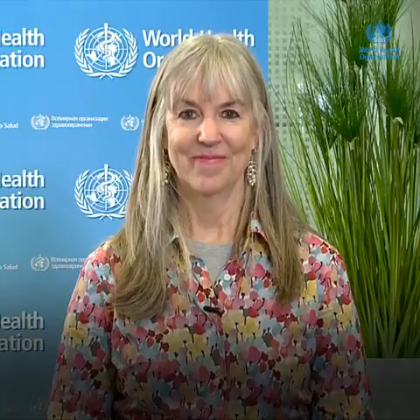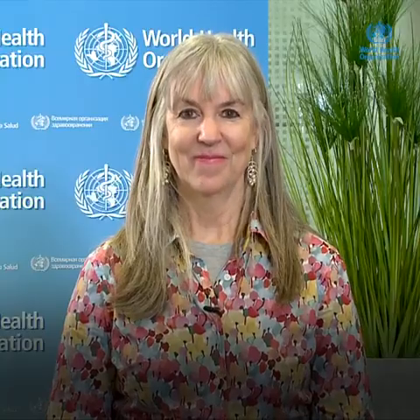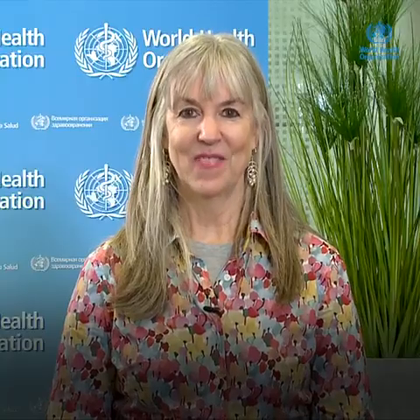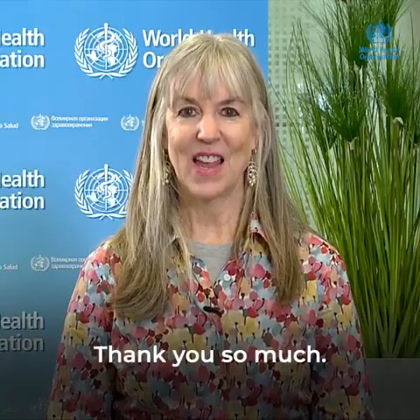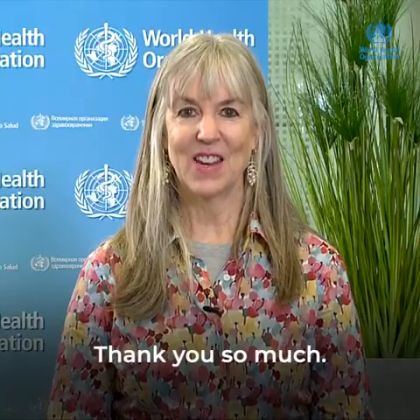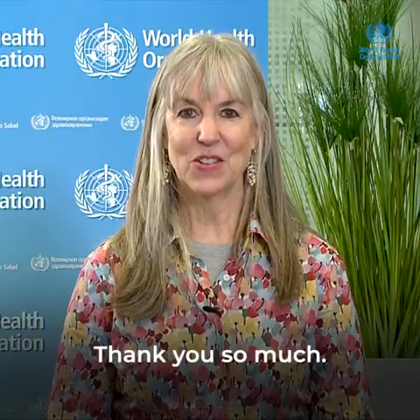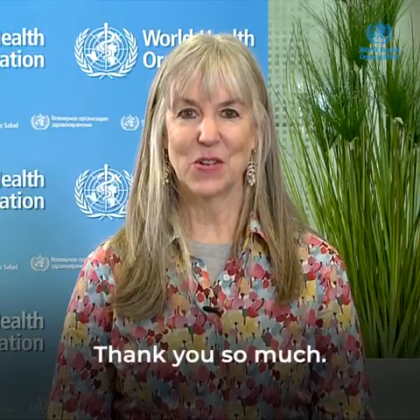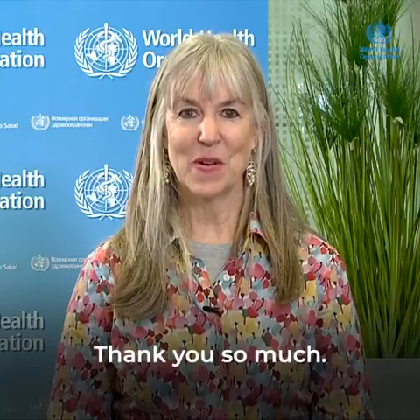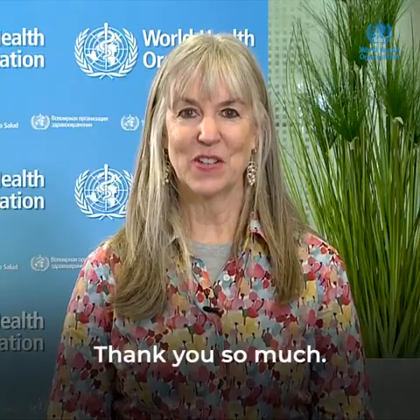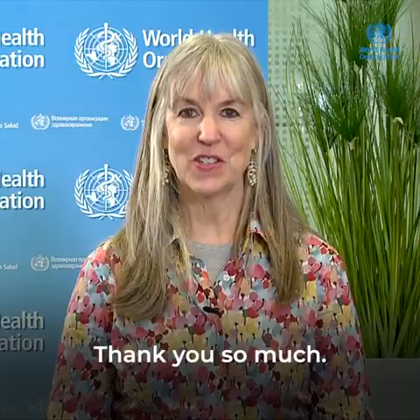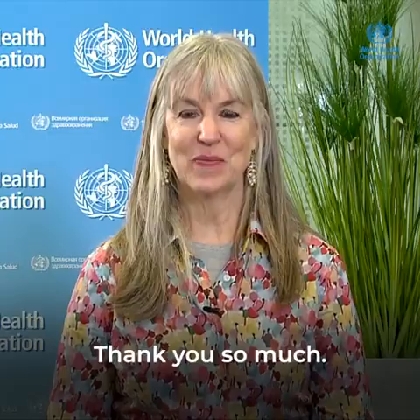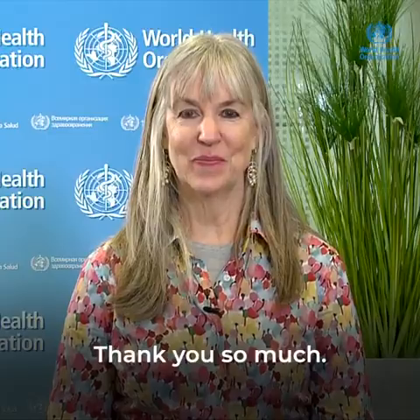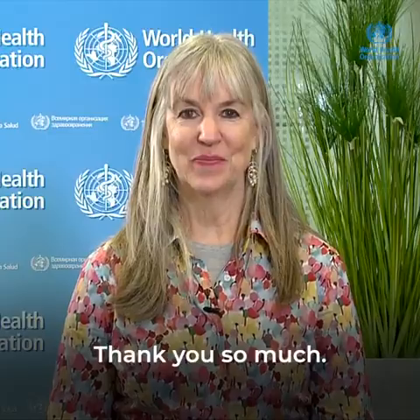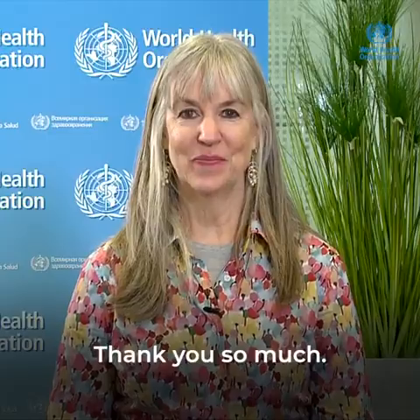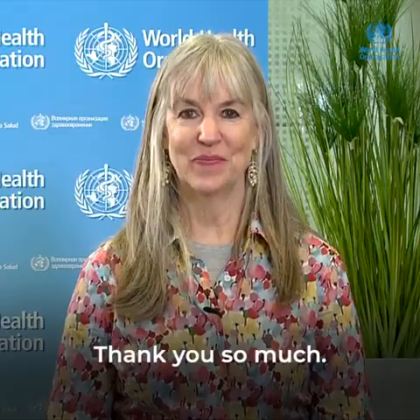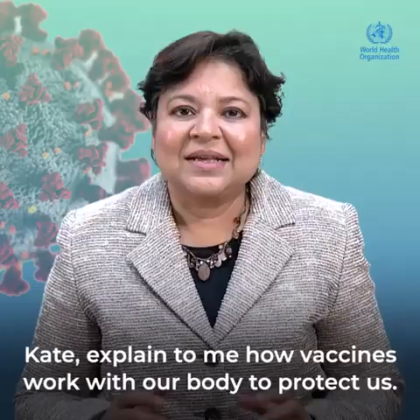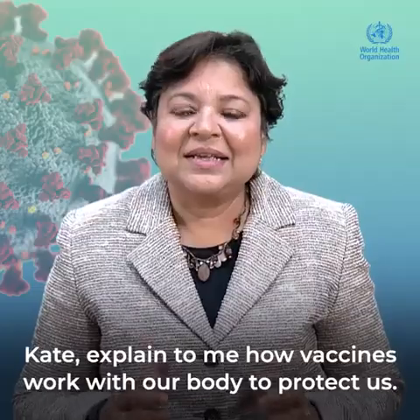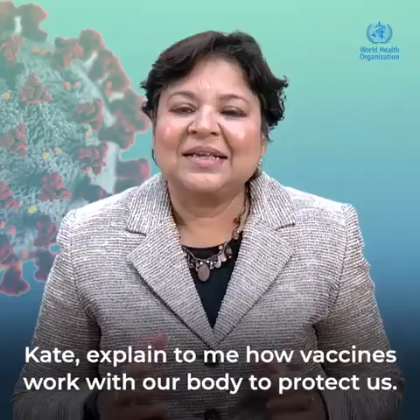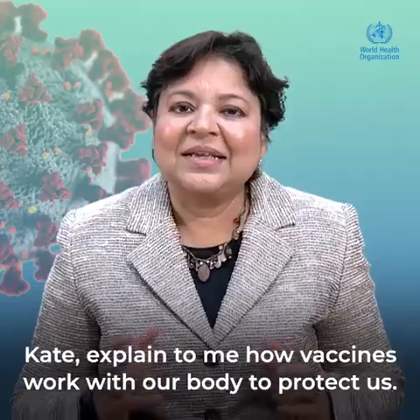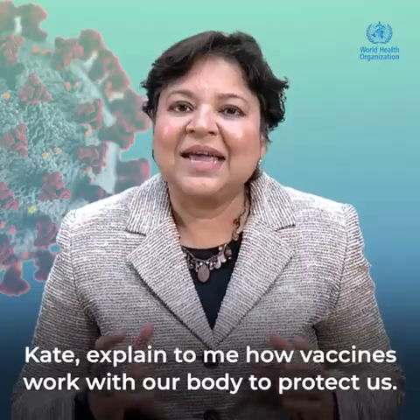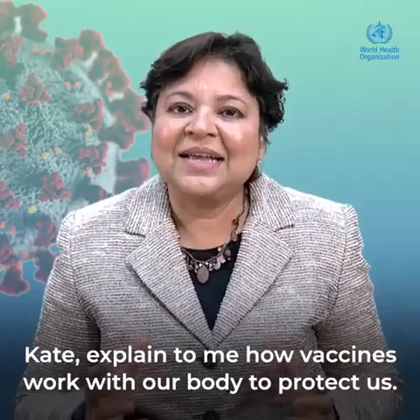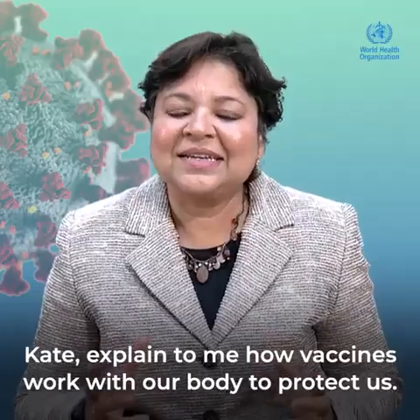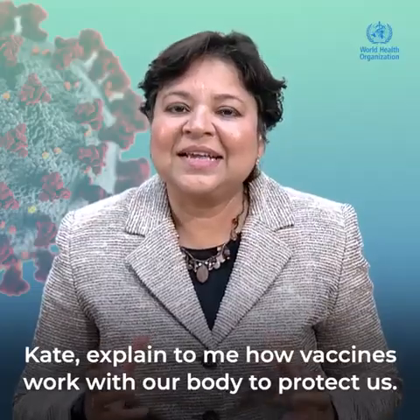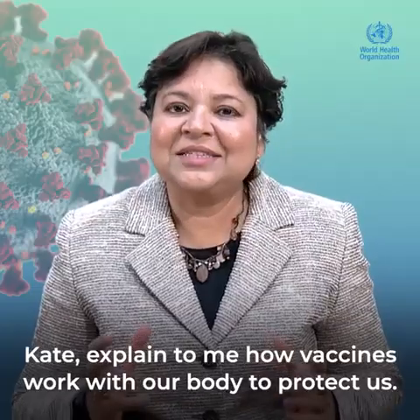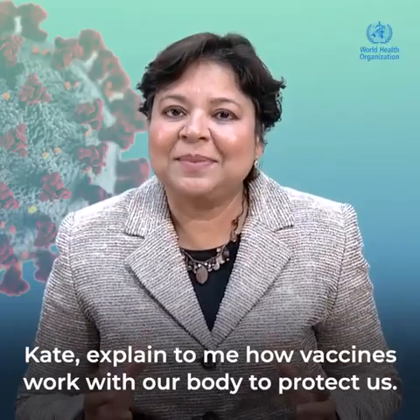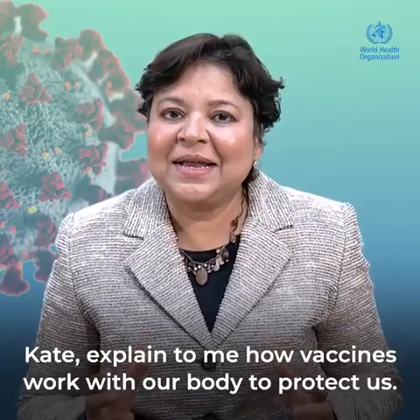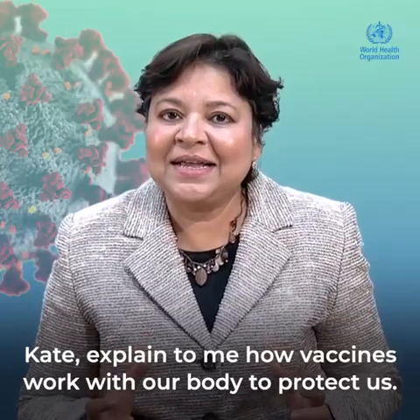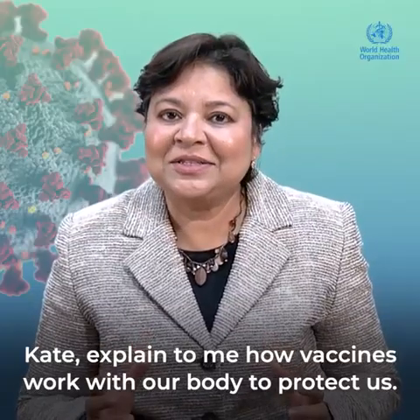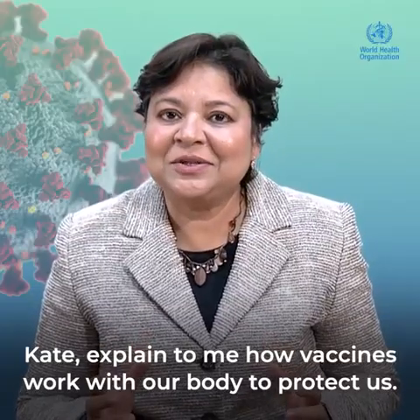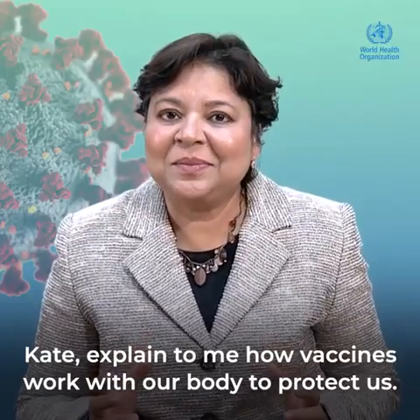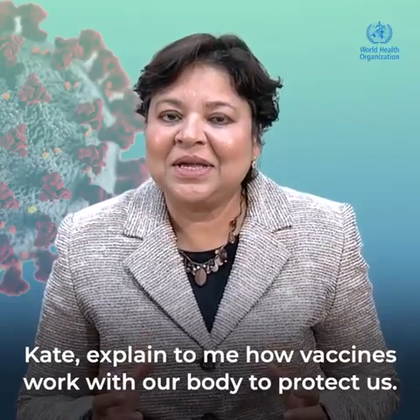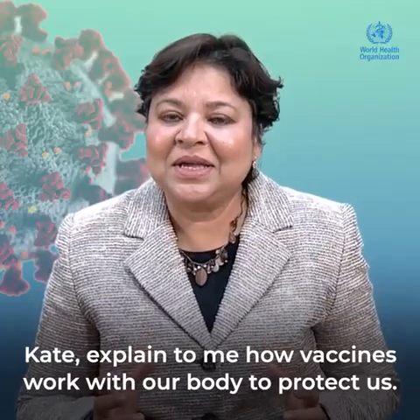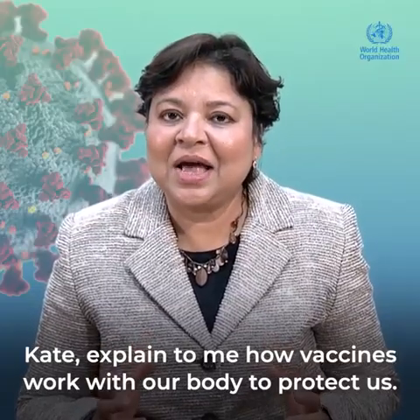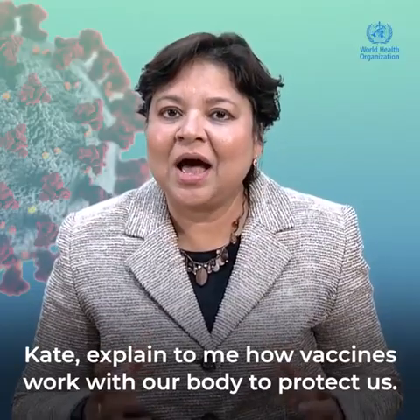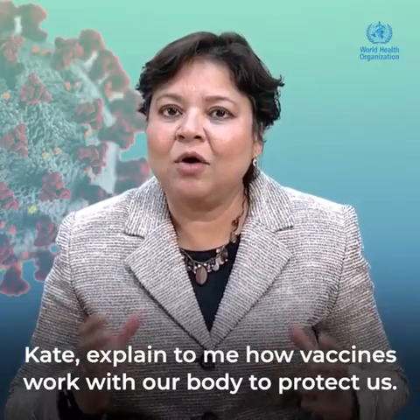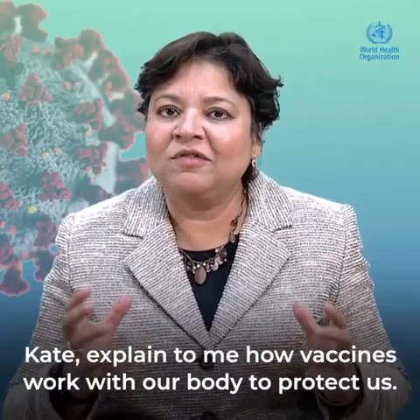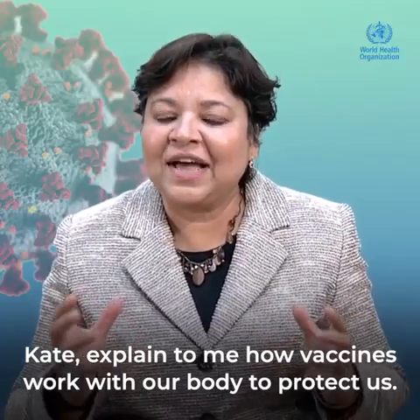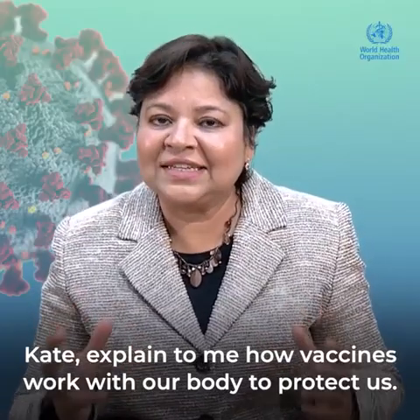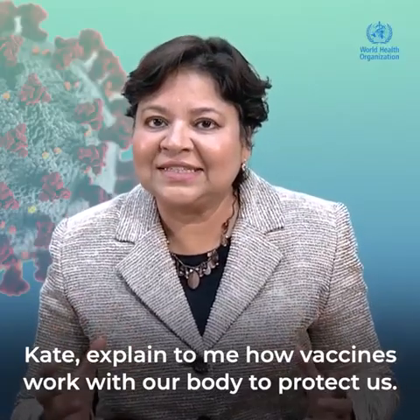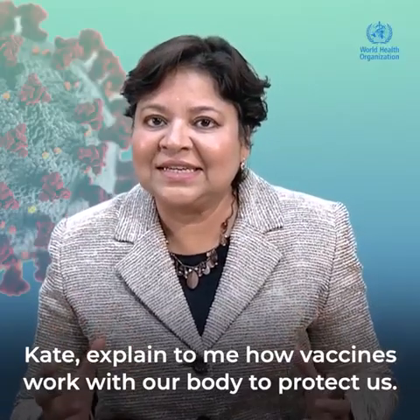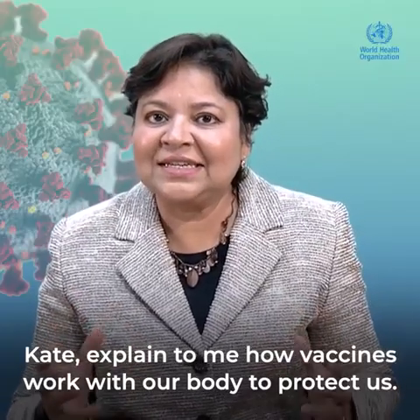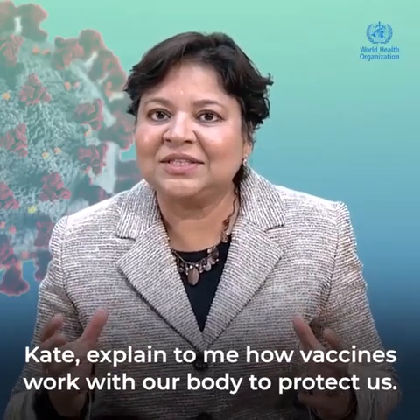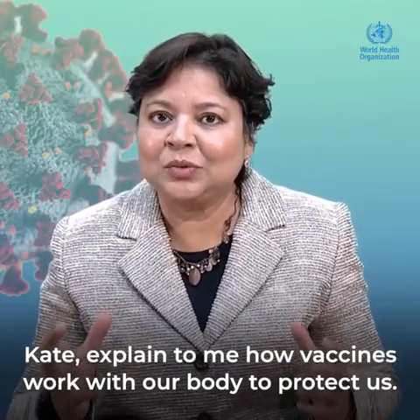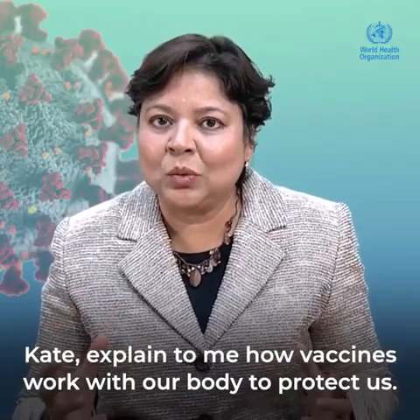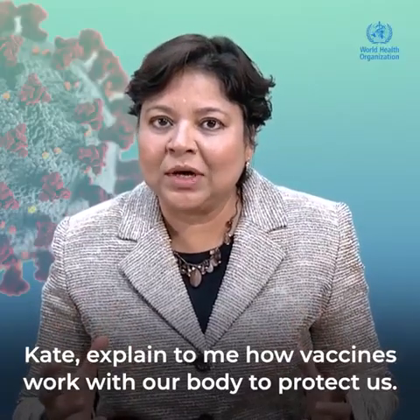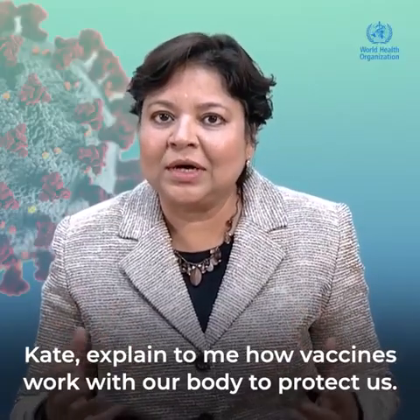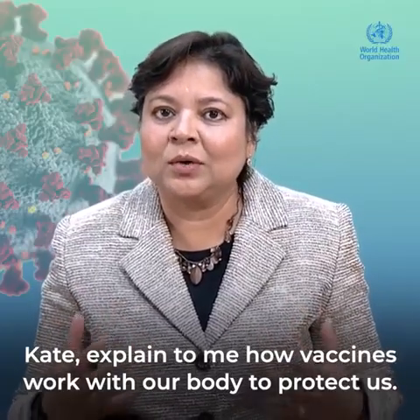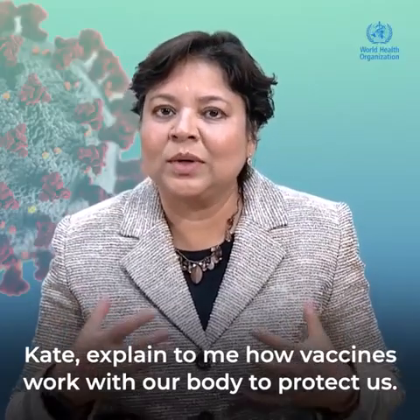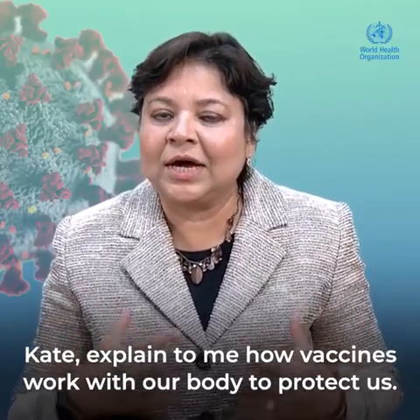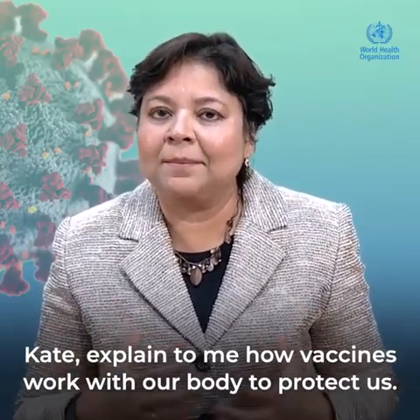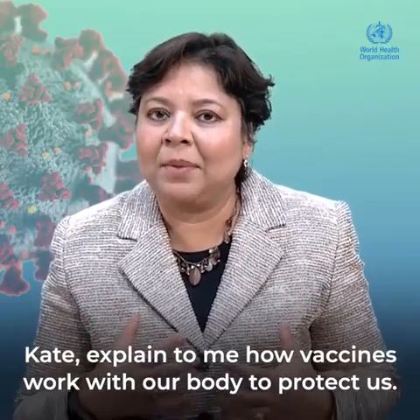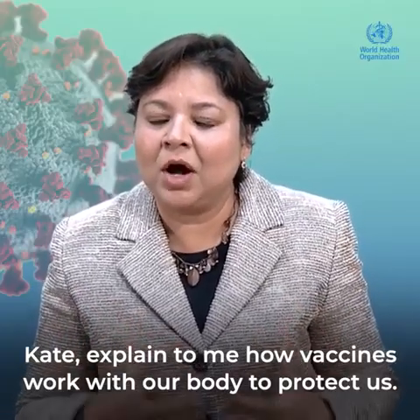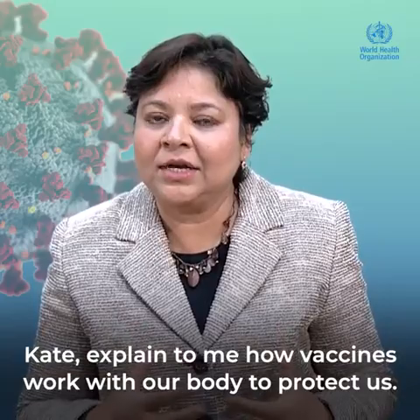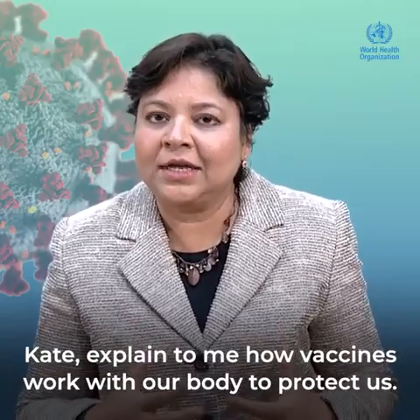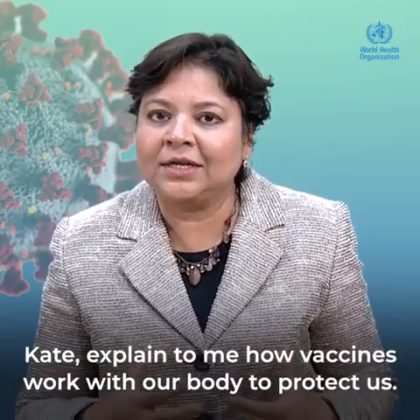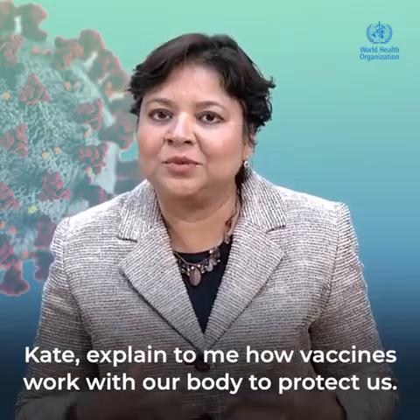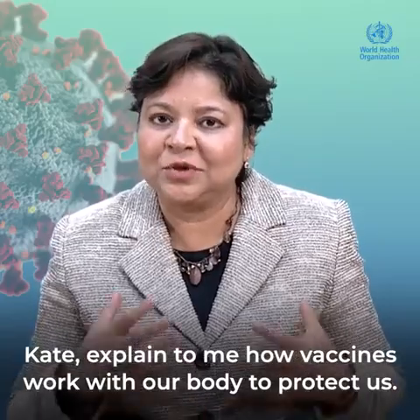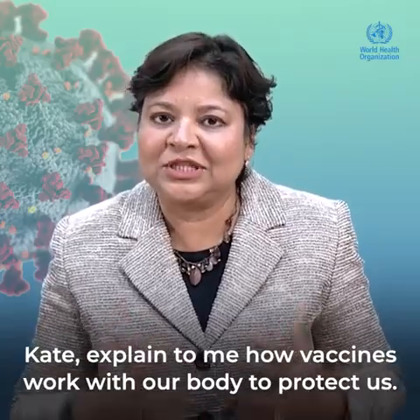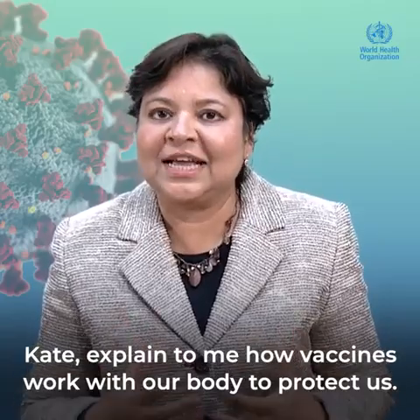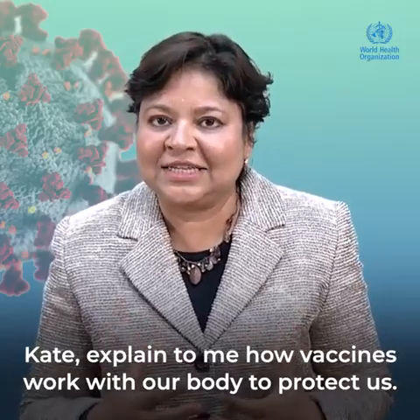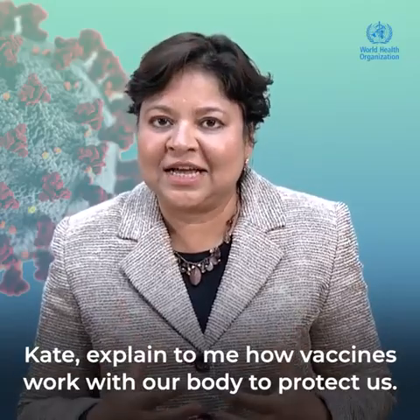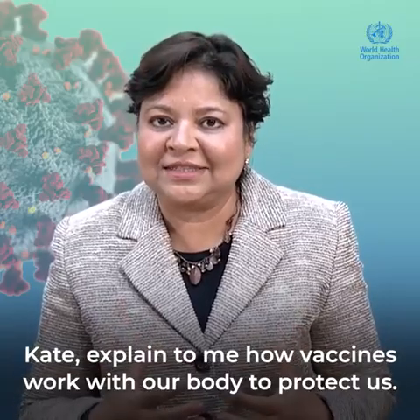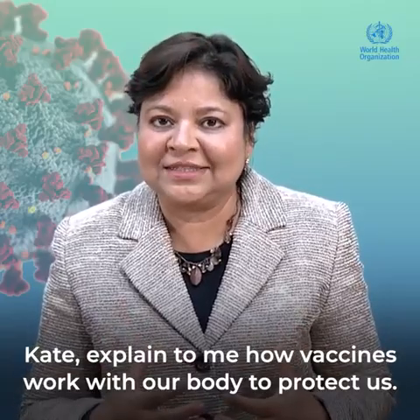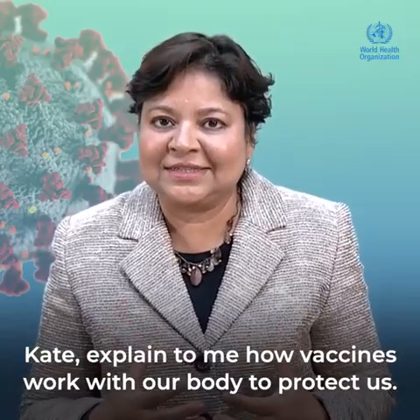Thank you so much. Kate, explain to me how vaccines work with our body to protect us.